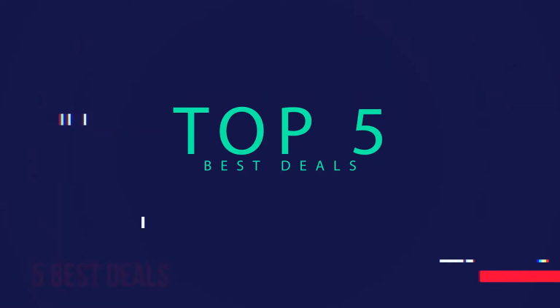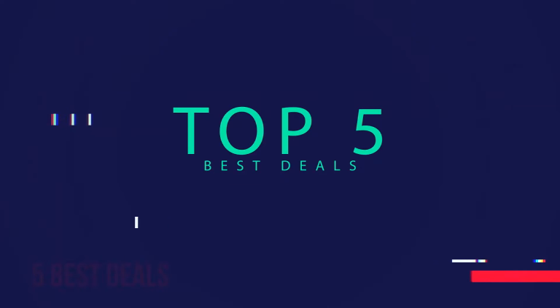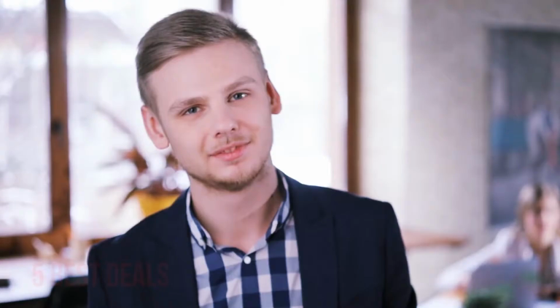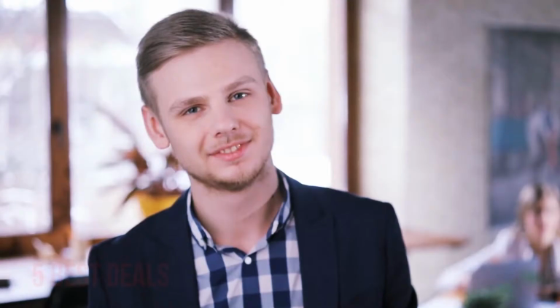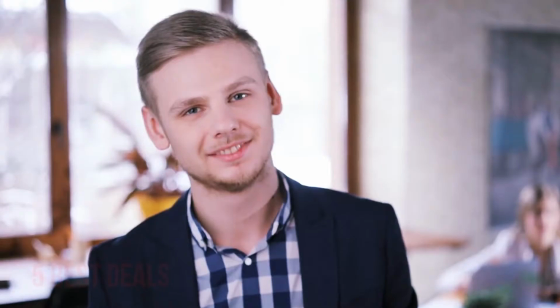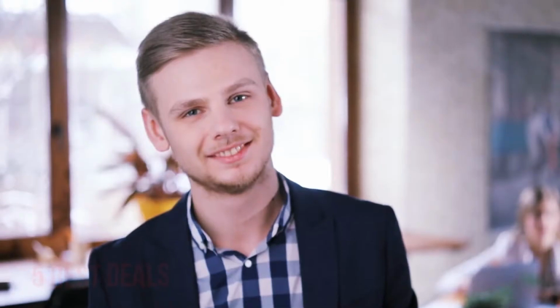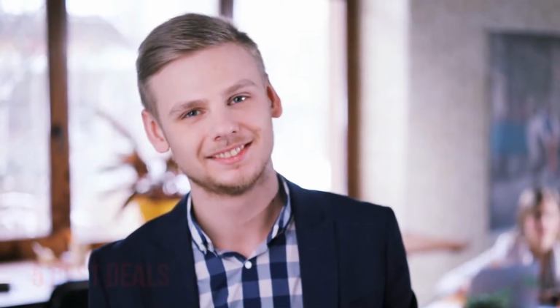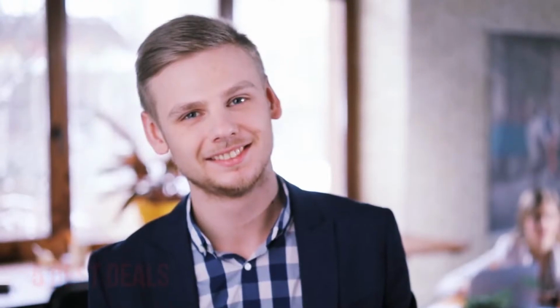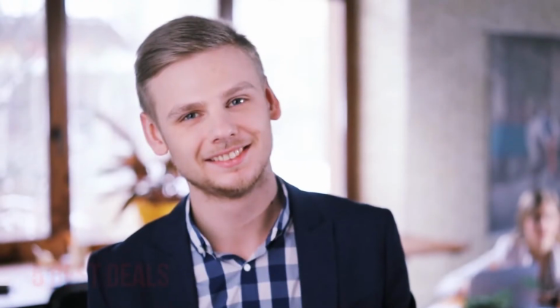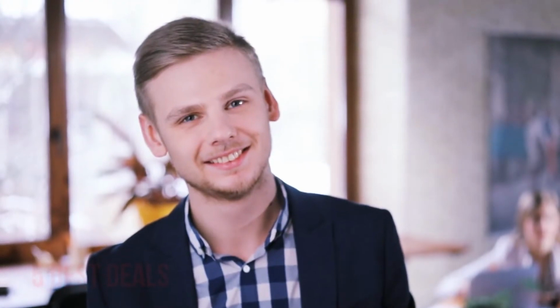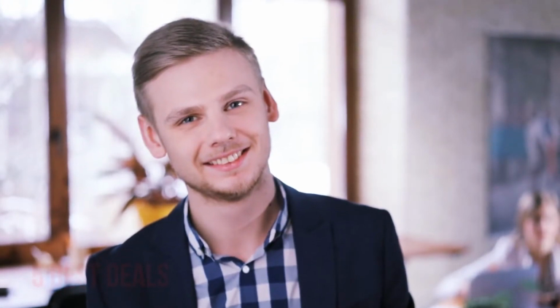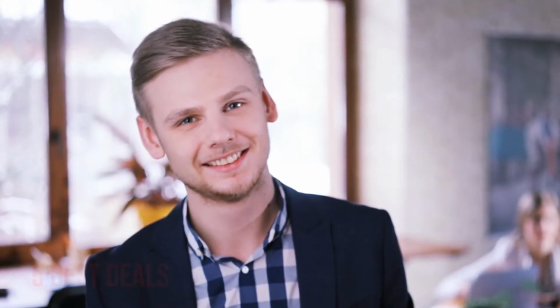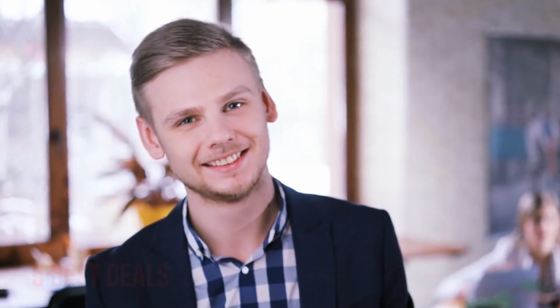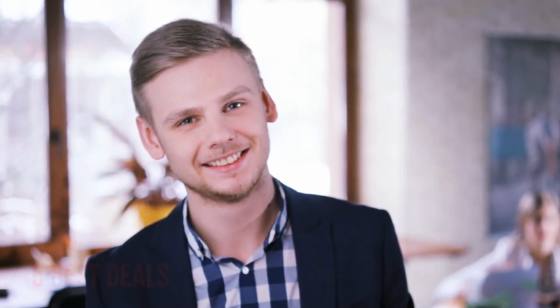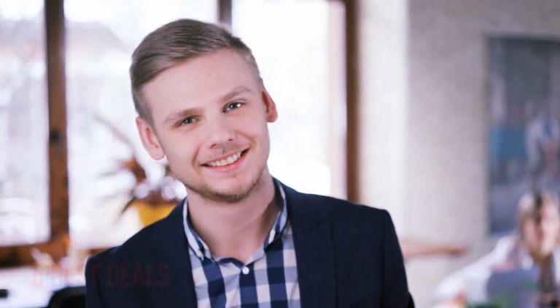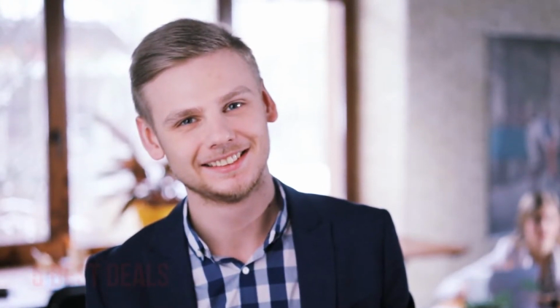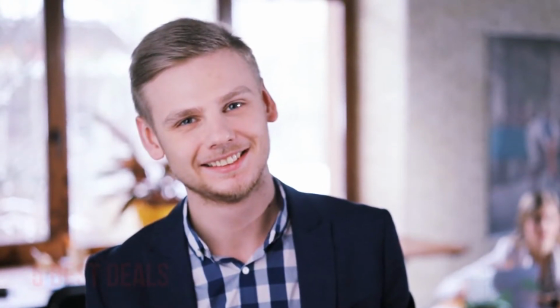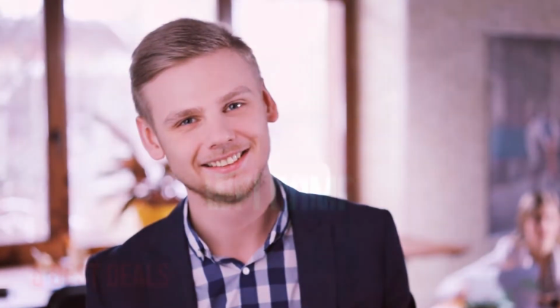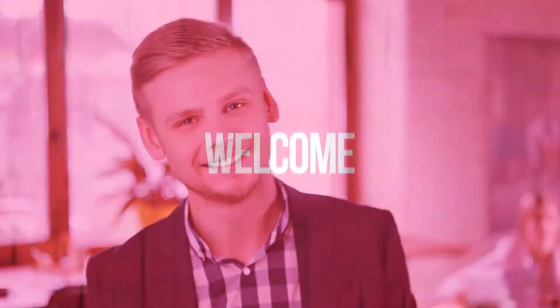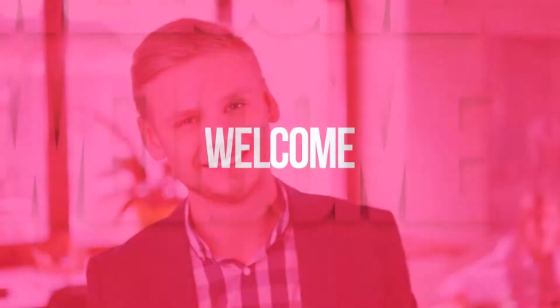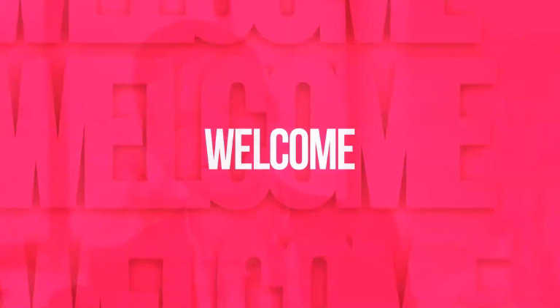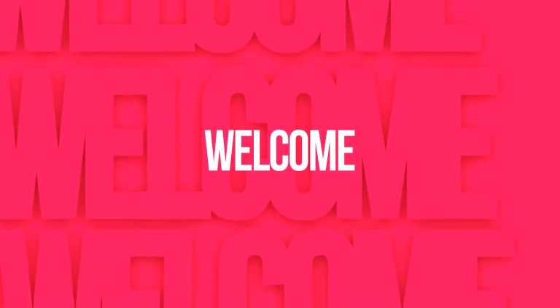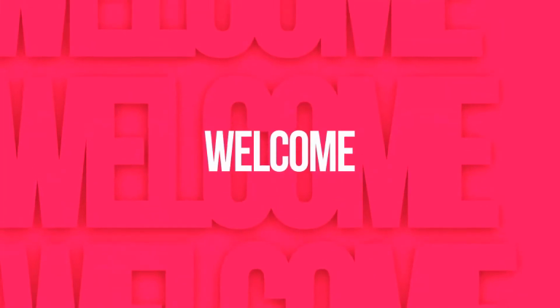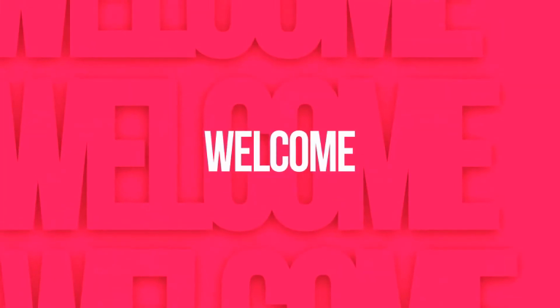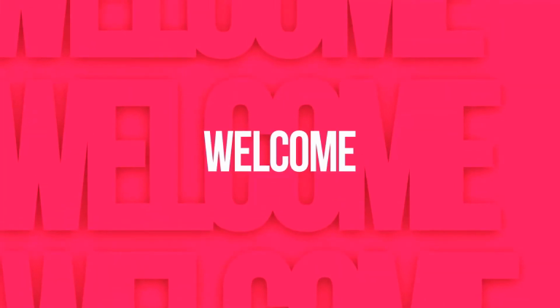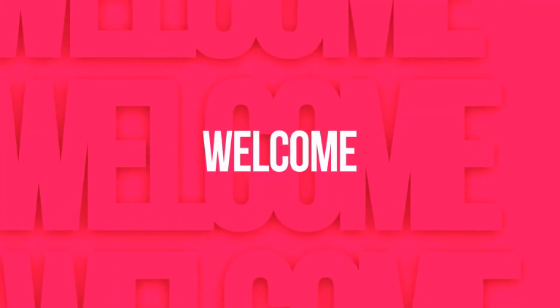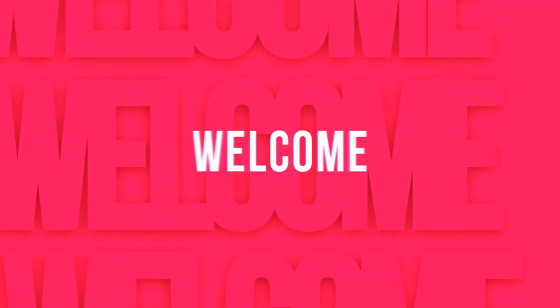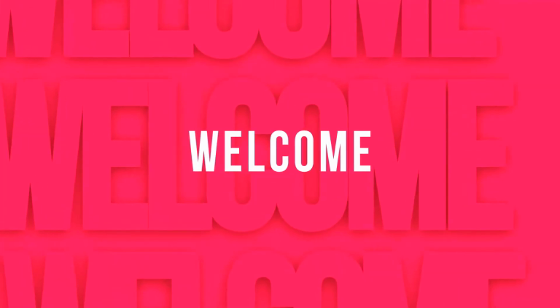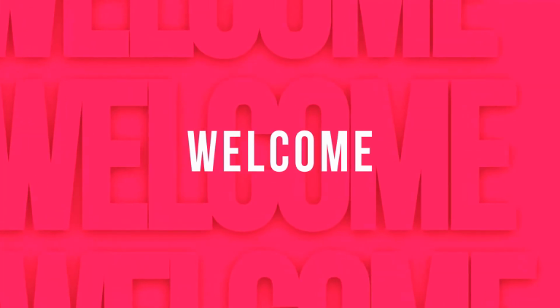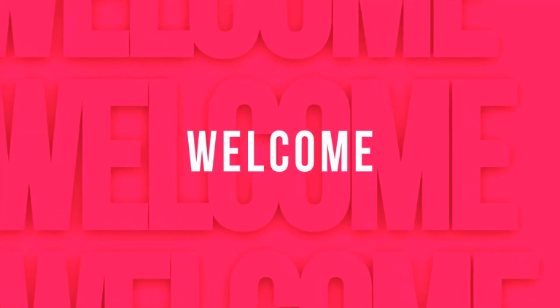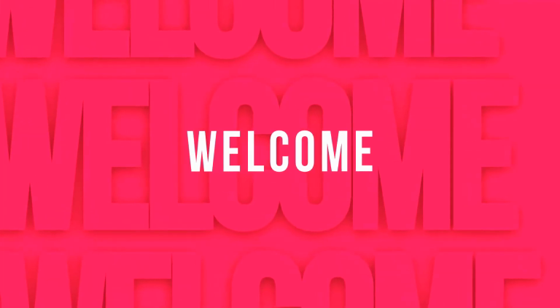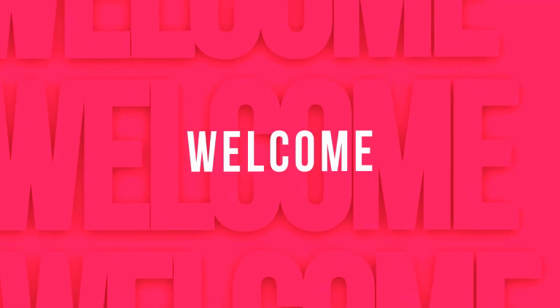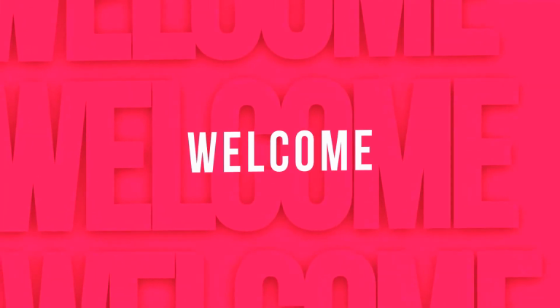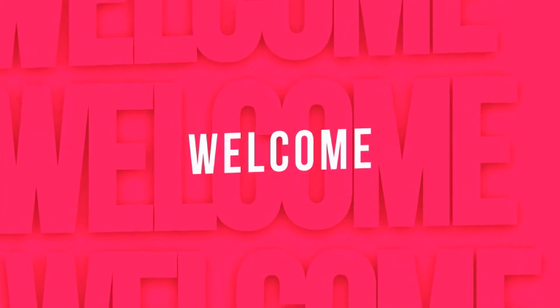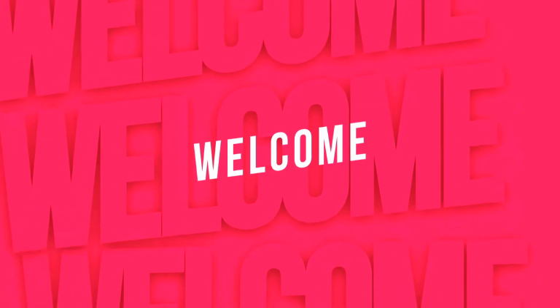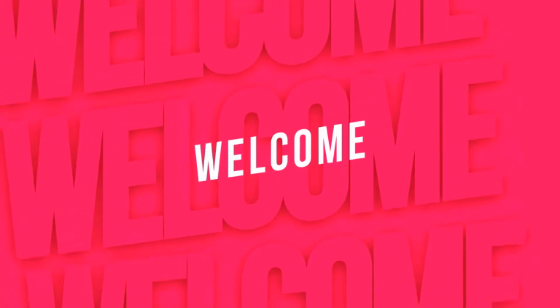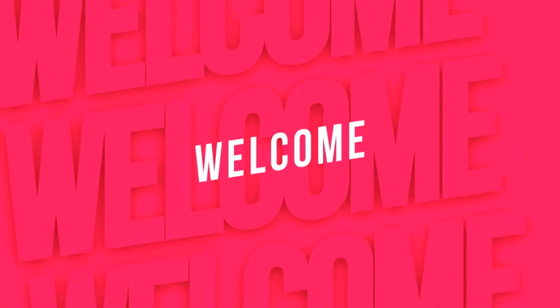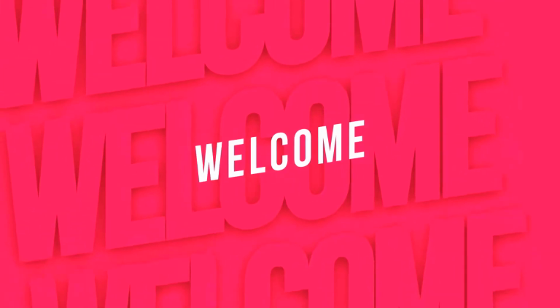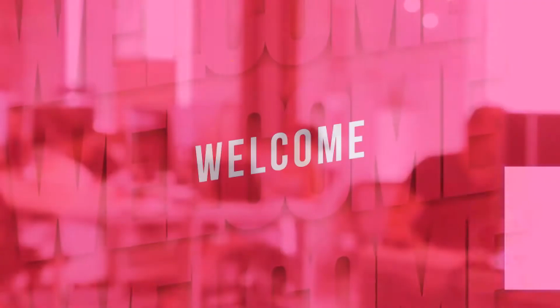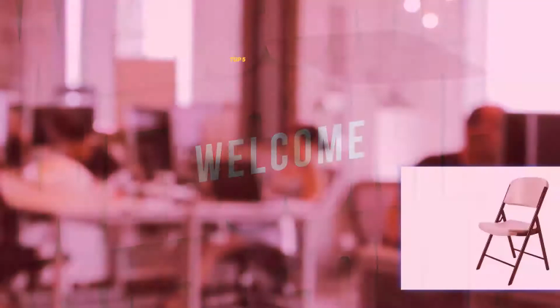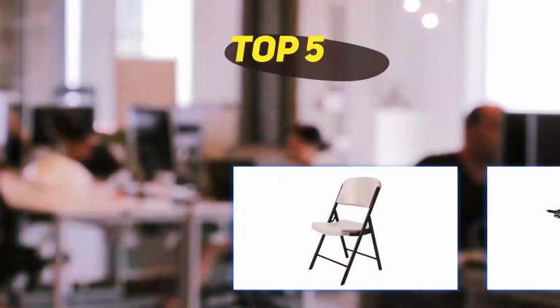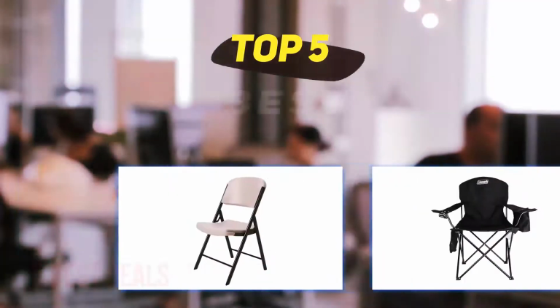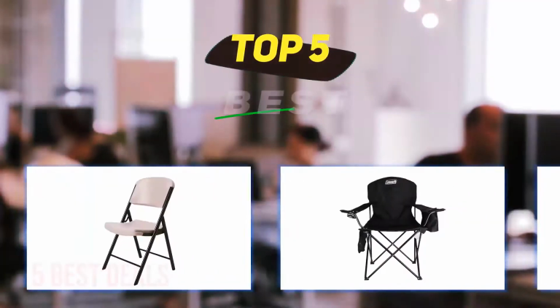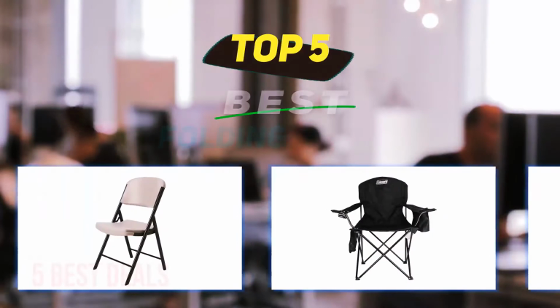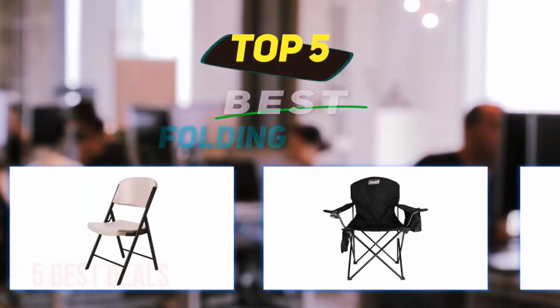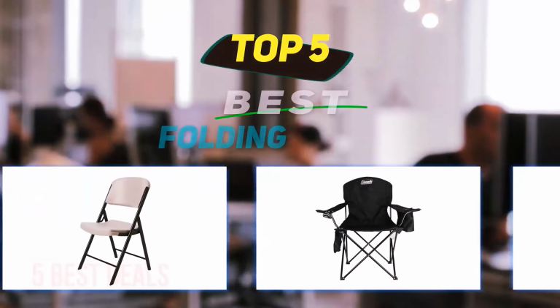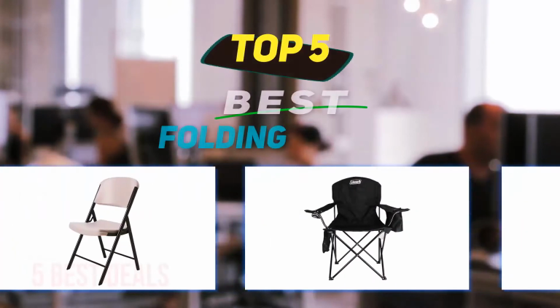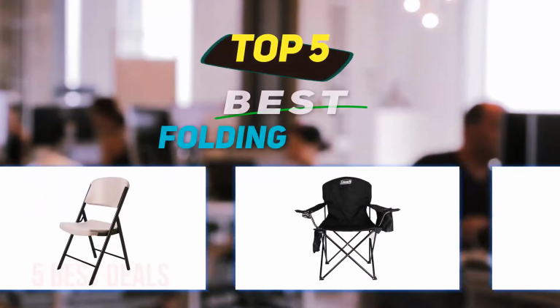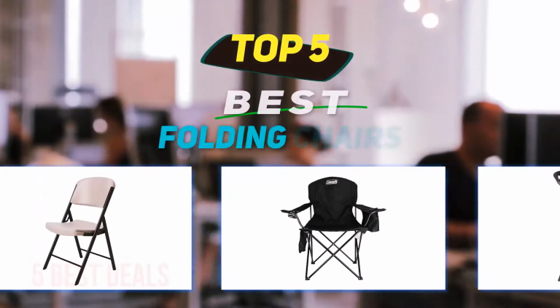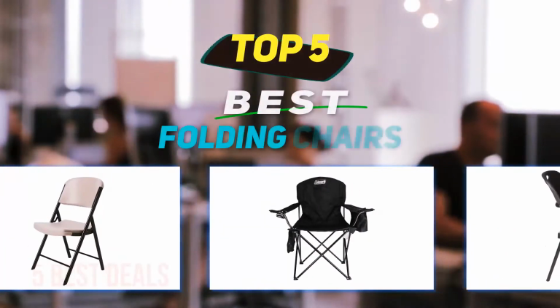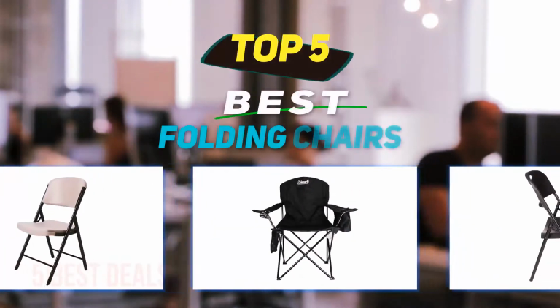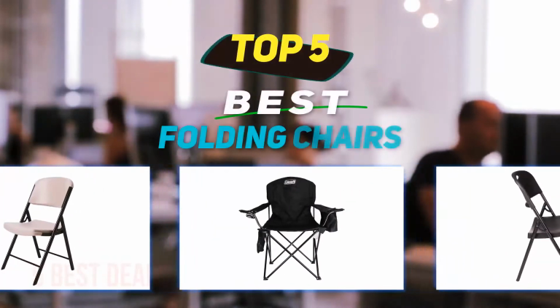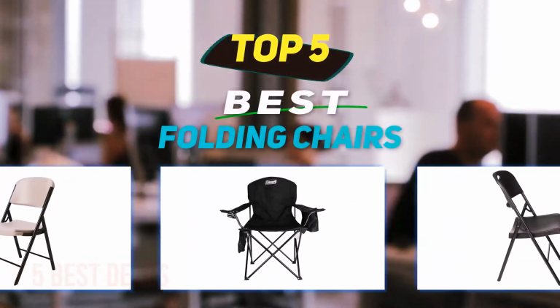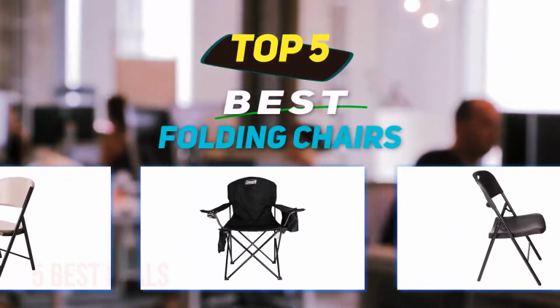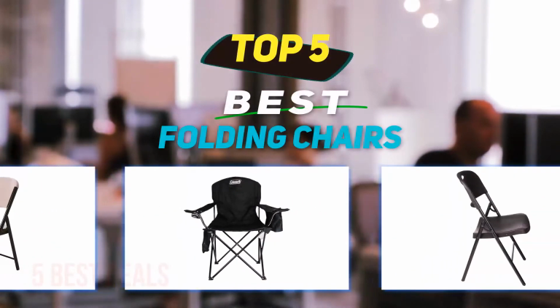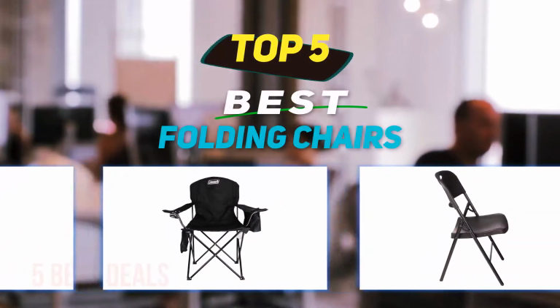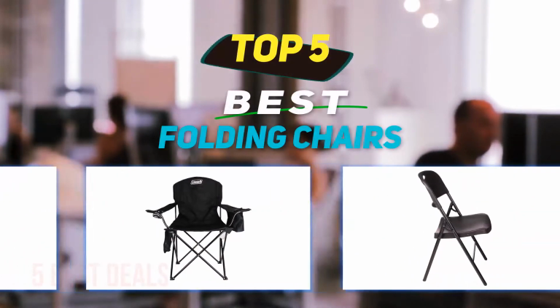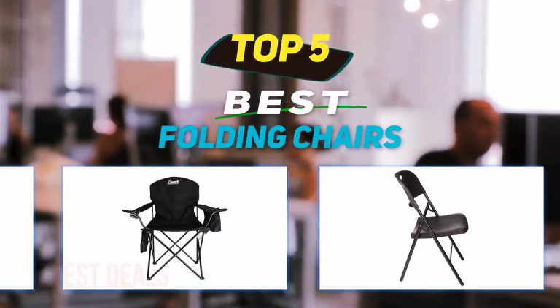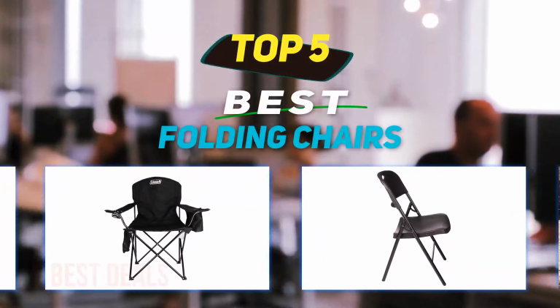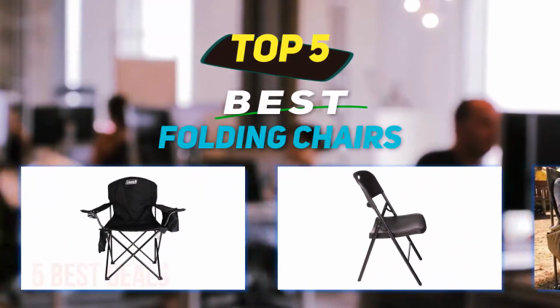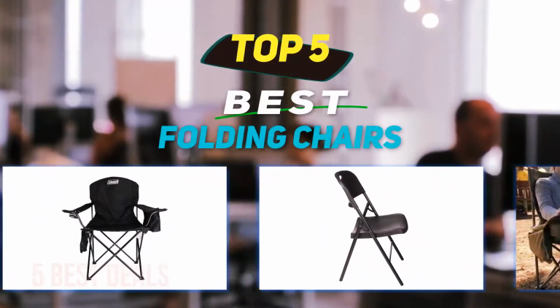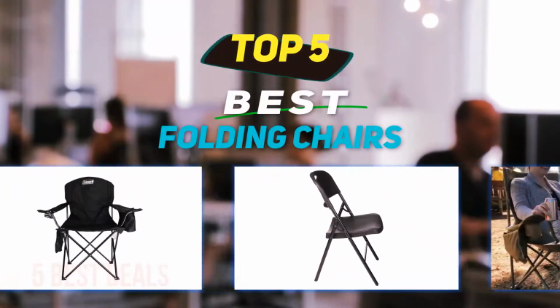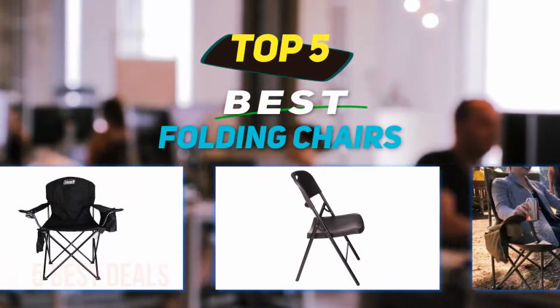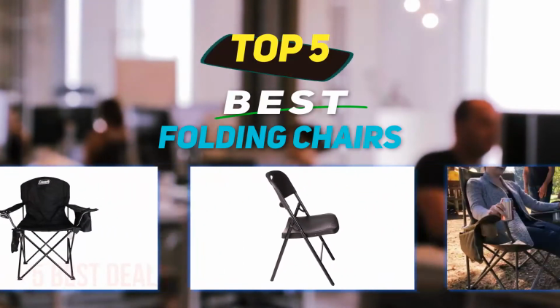Hey guys, welcome back to my channel. In this video I'm going to talk about the top 5 best folding chairs.